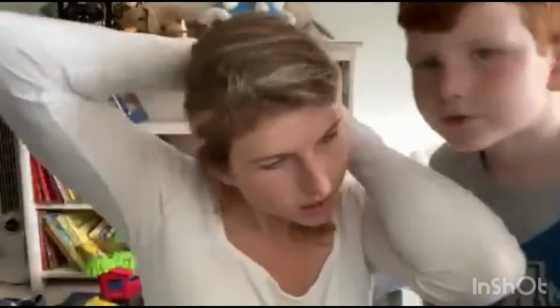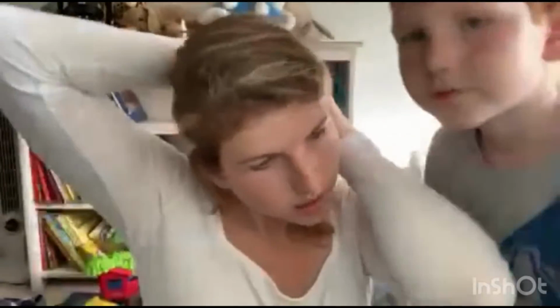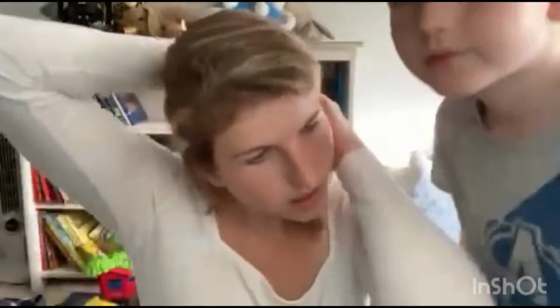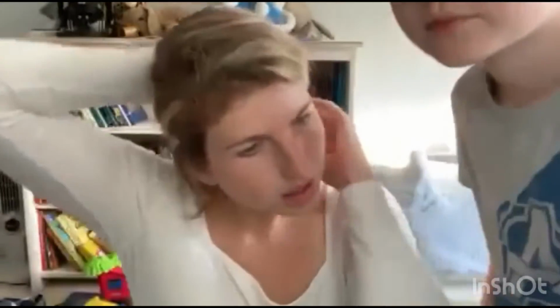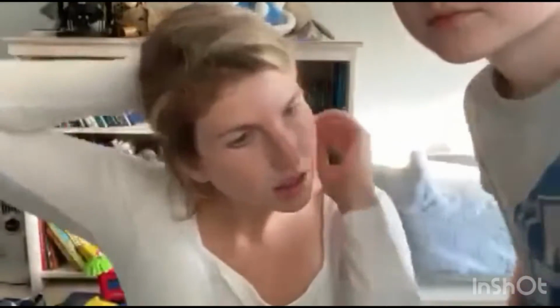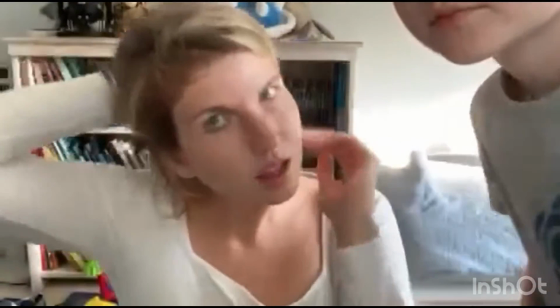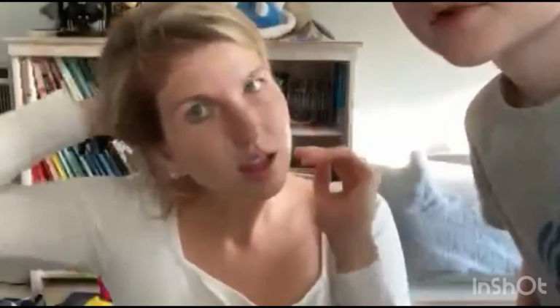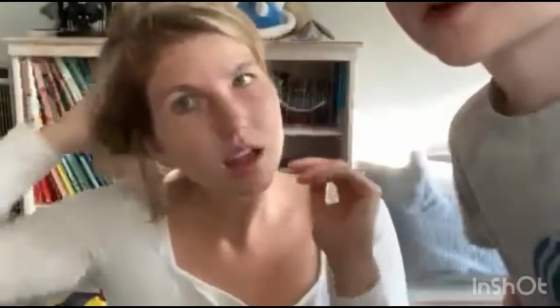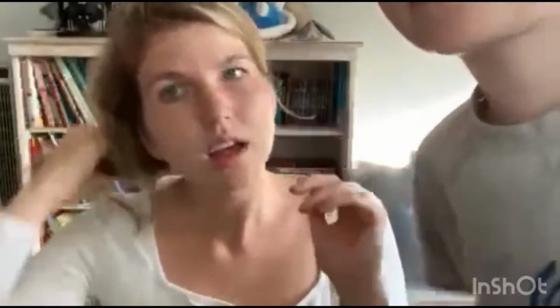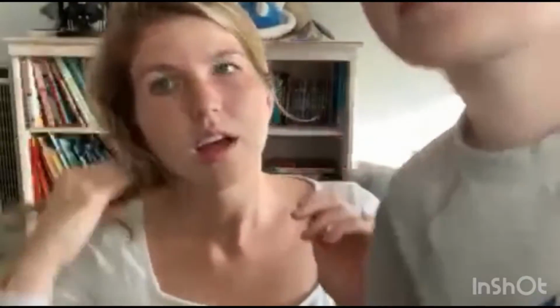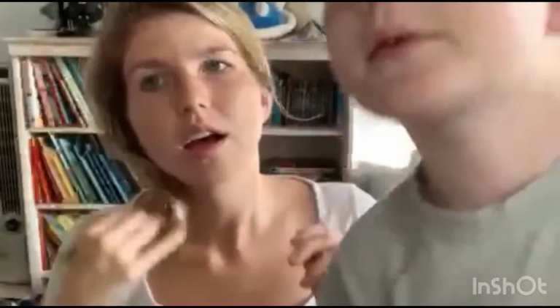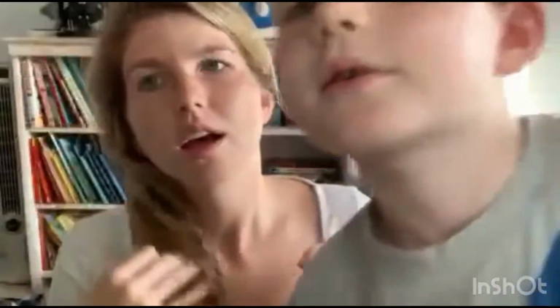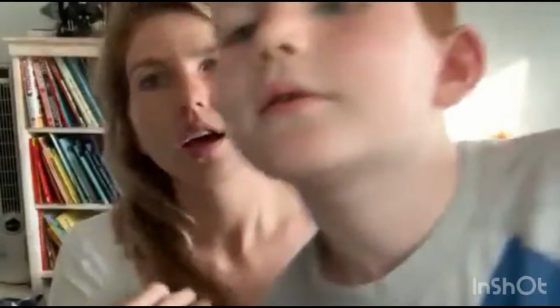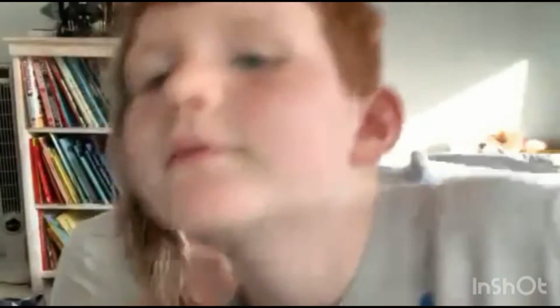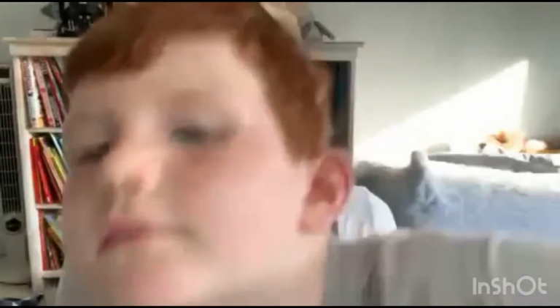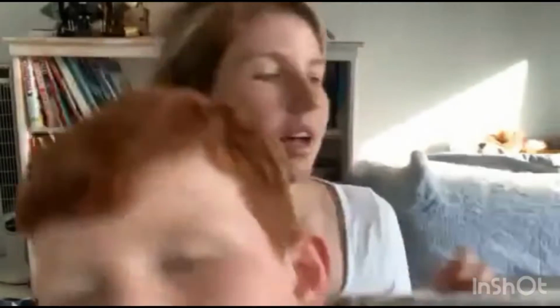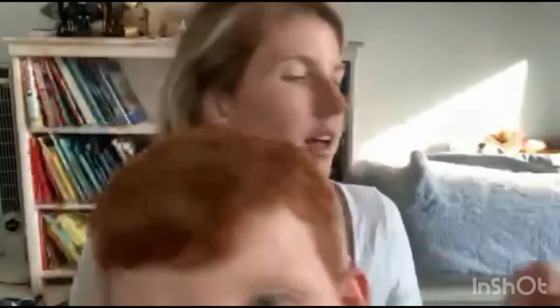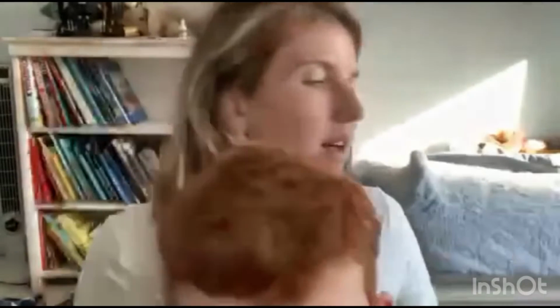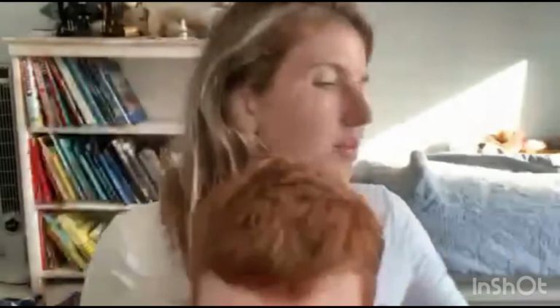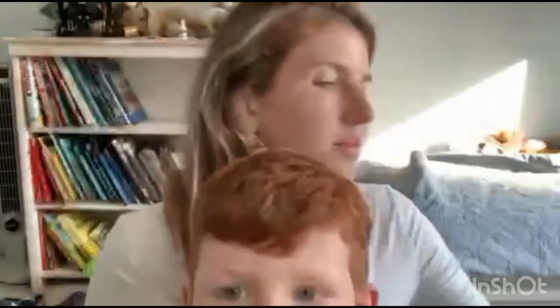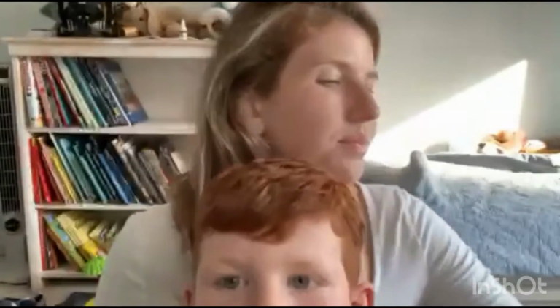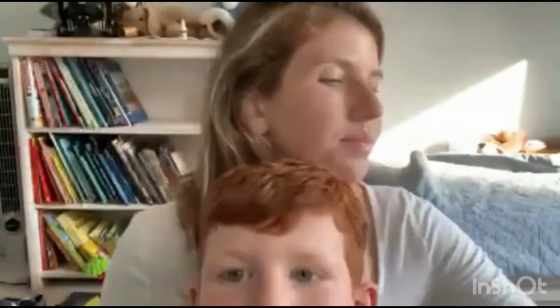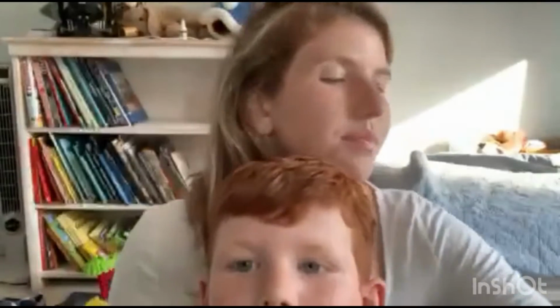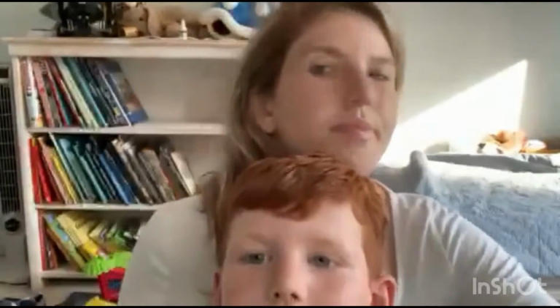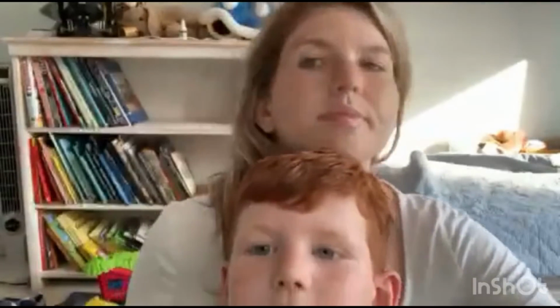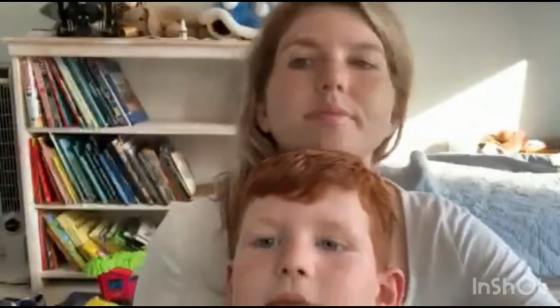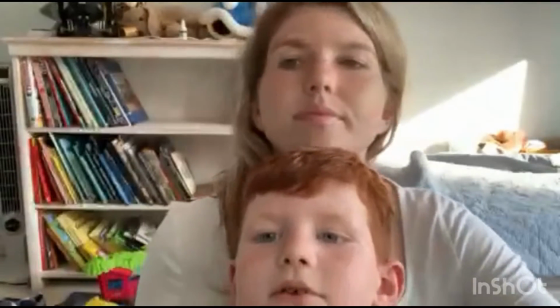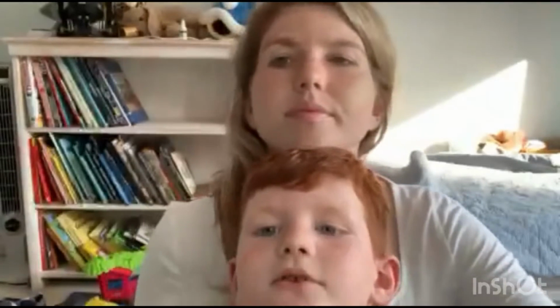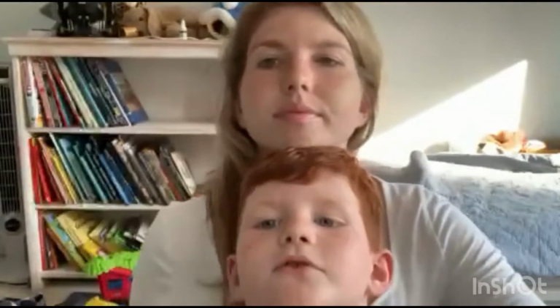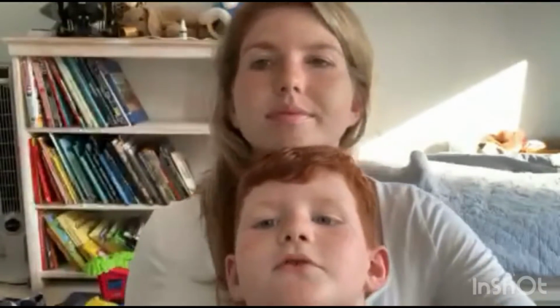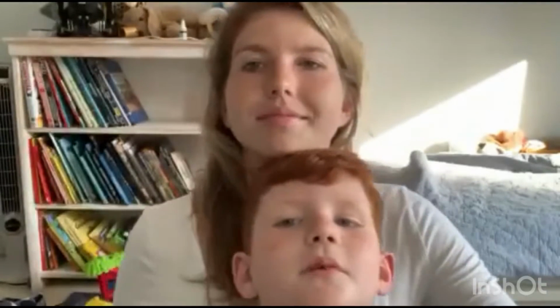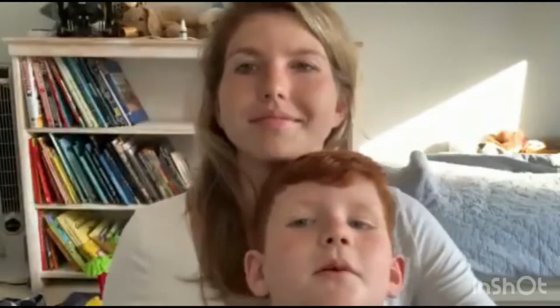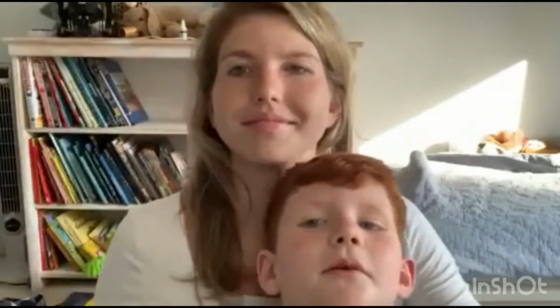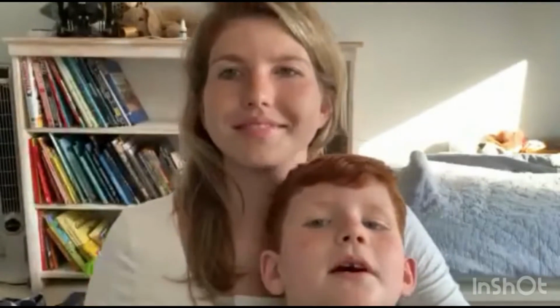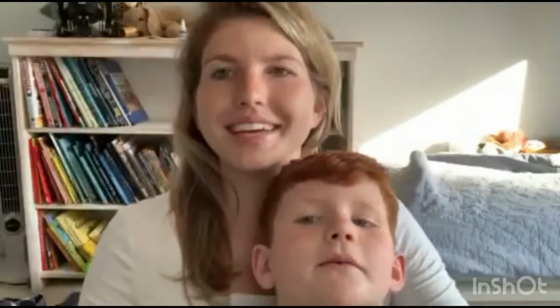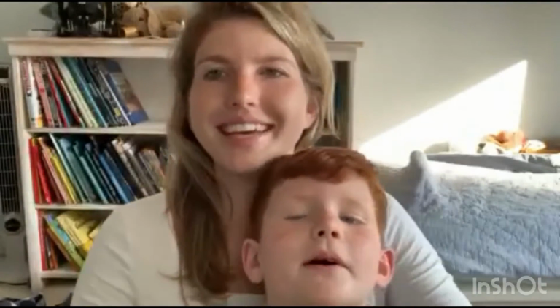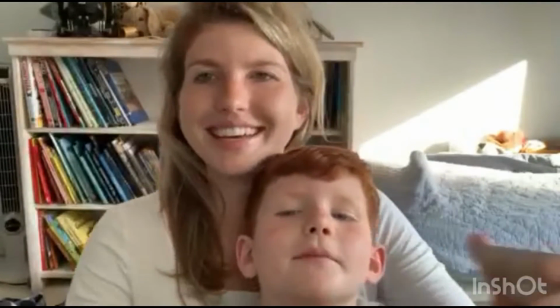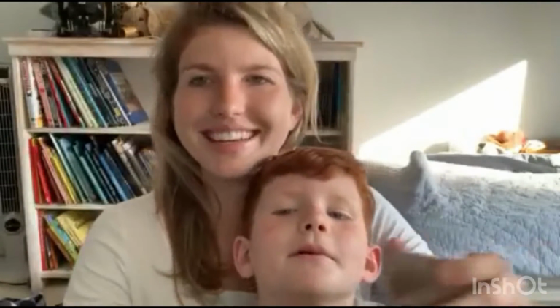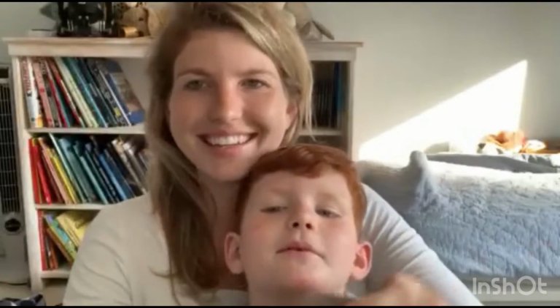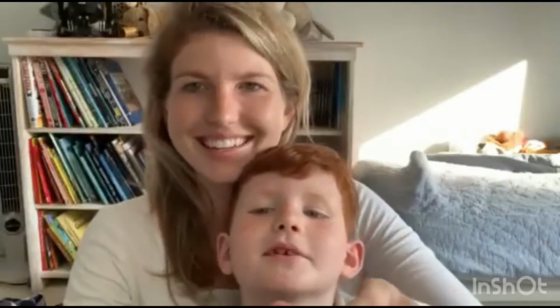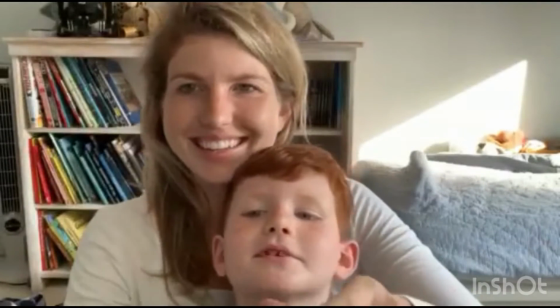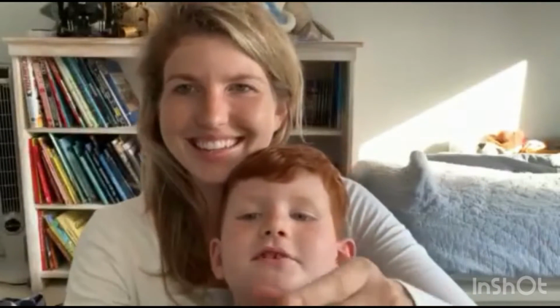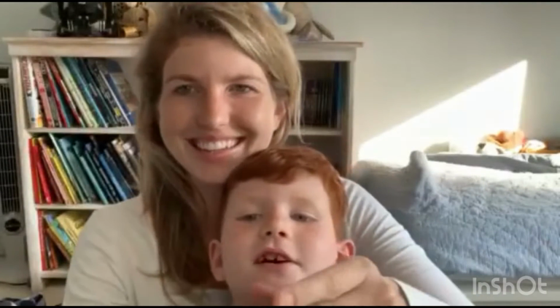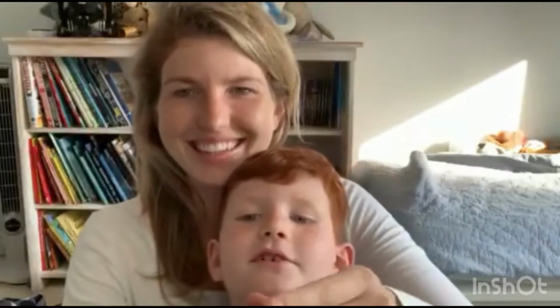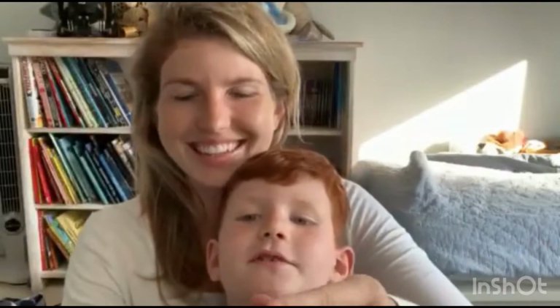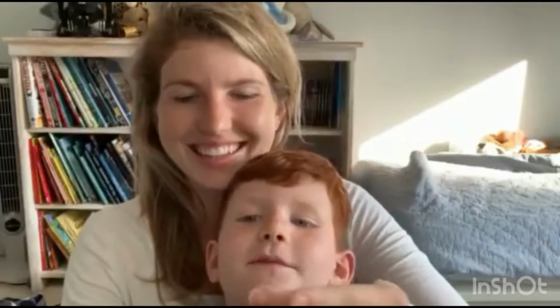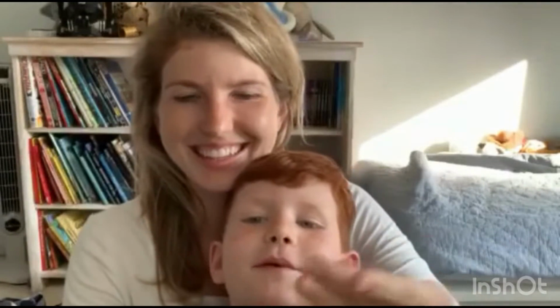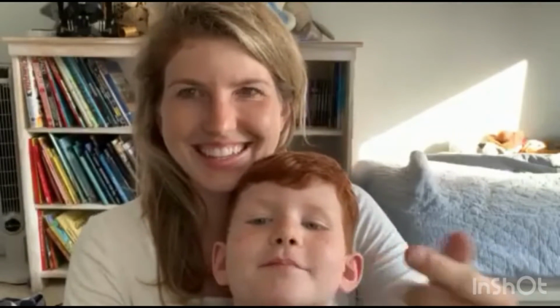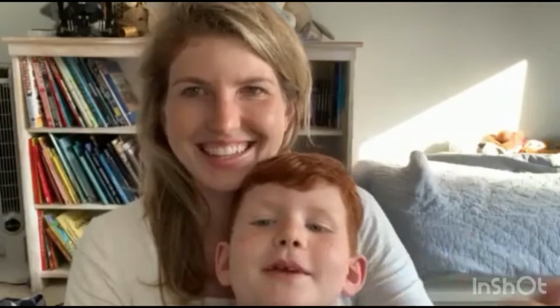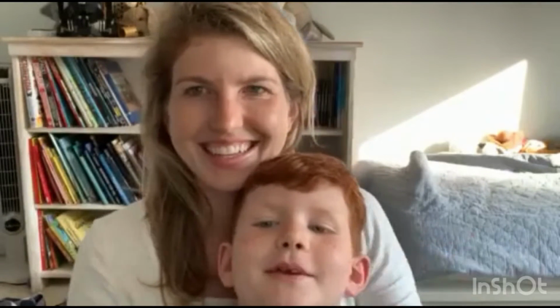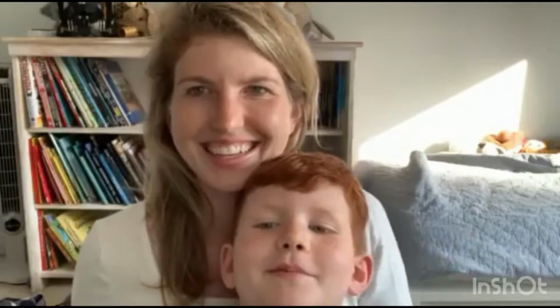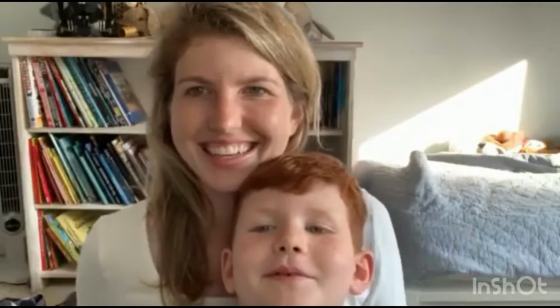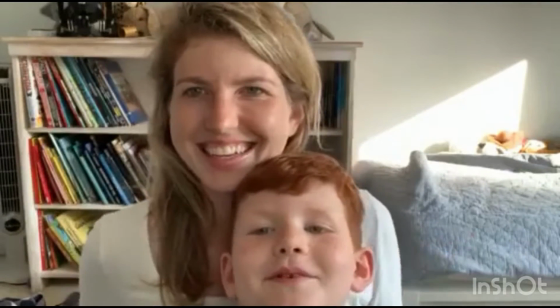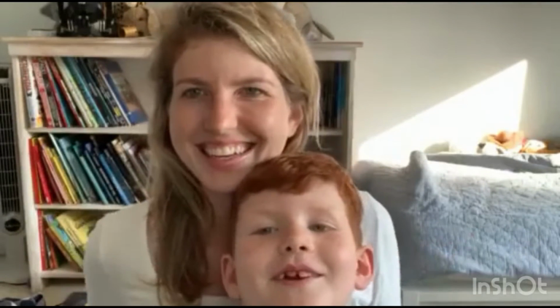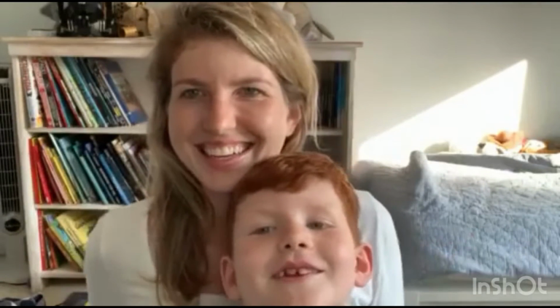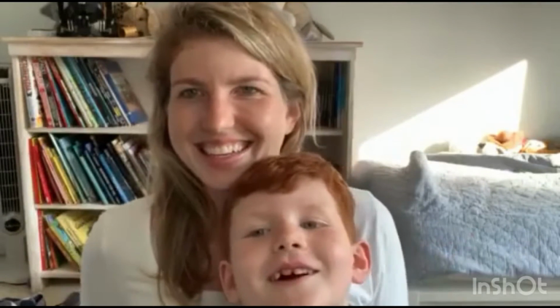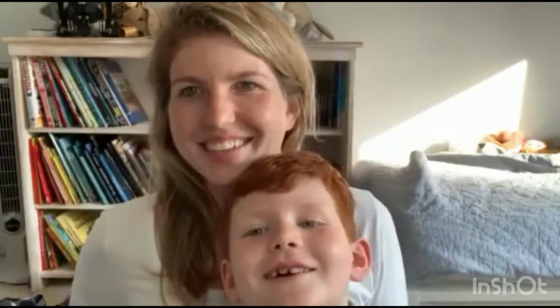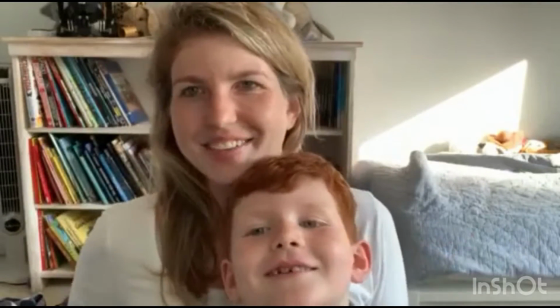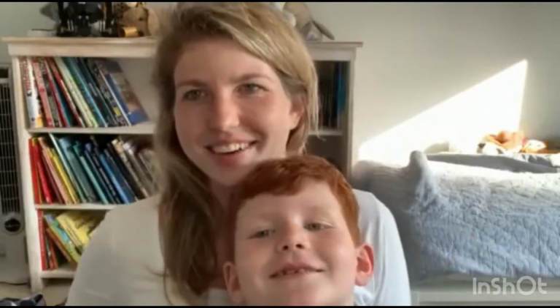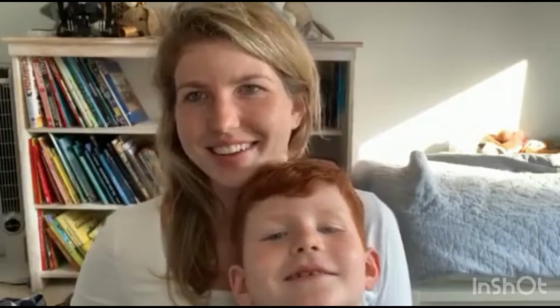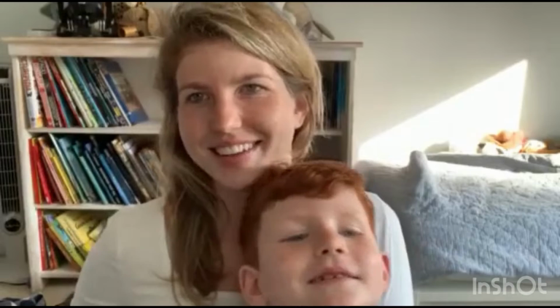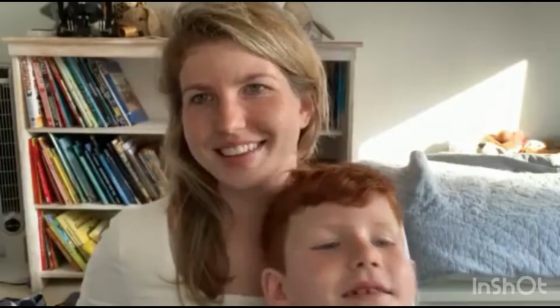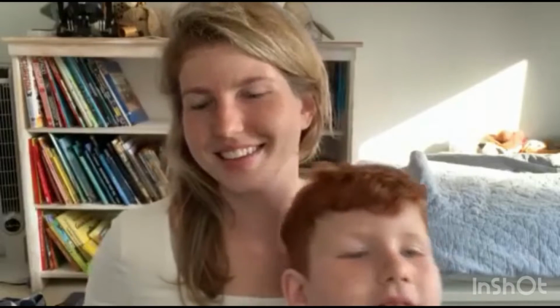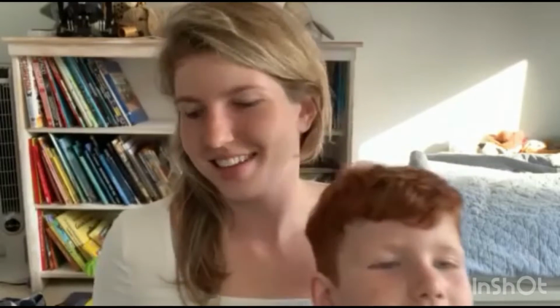Why am I so small? Why am I like the size of a baby?